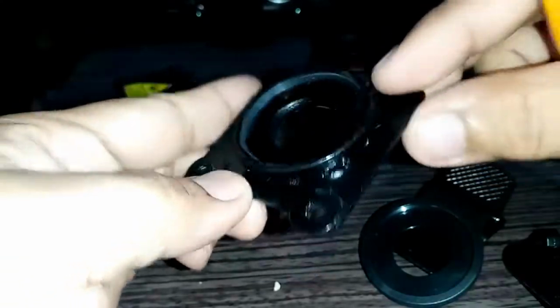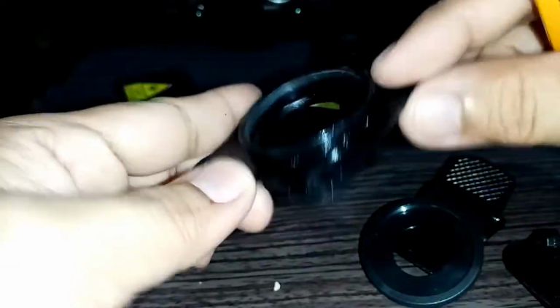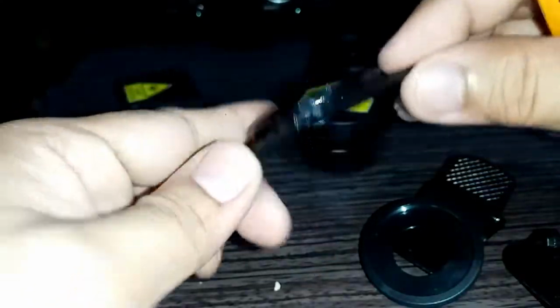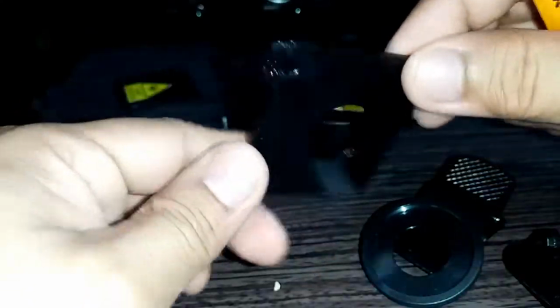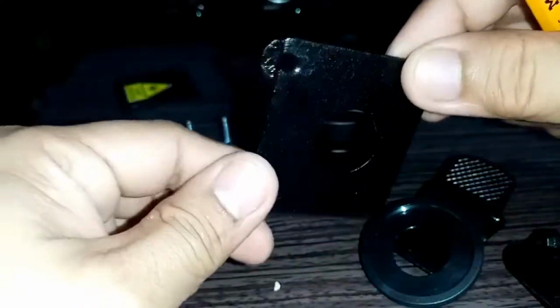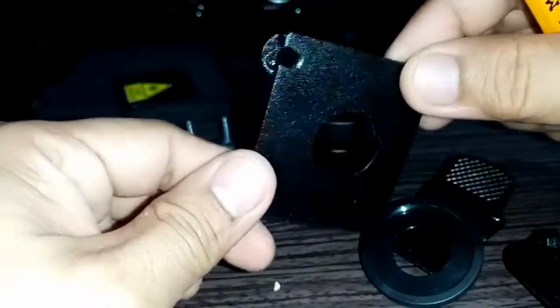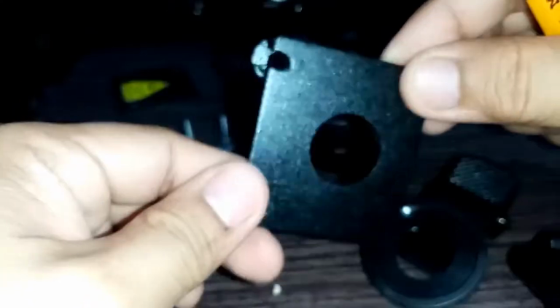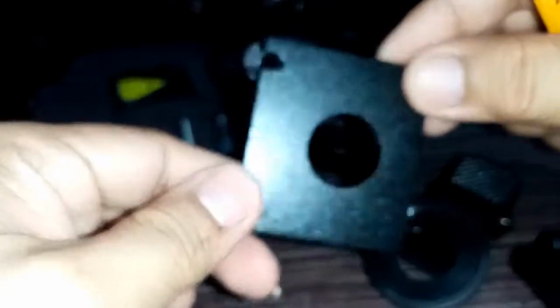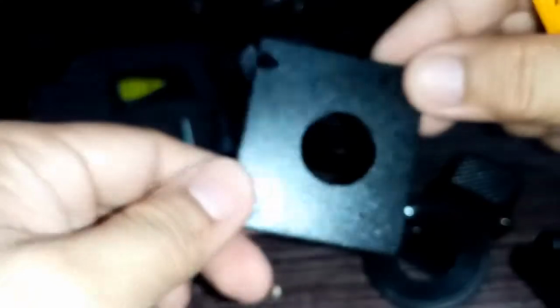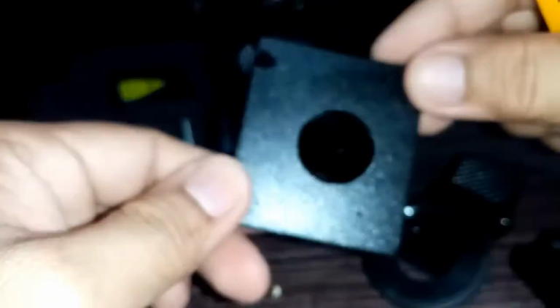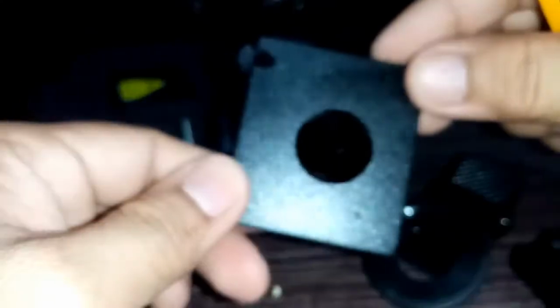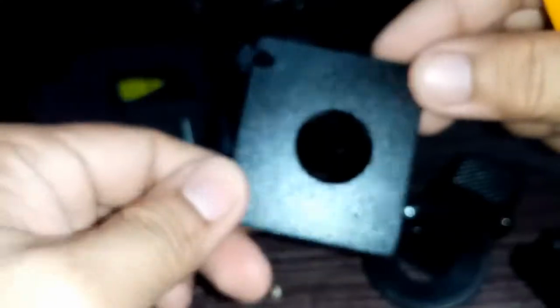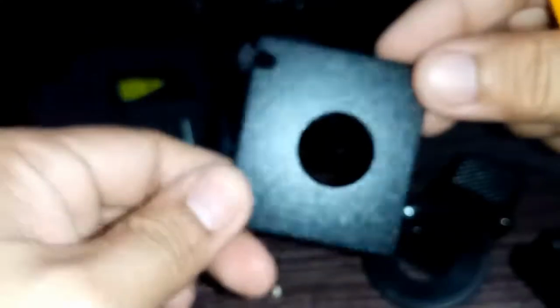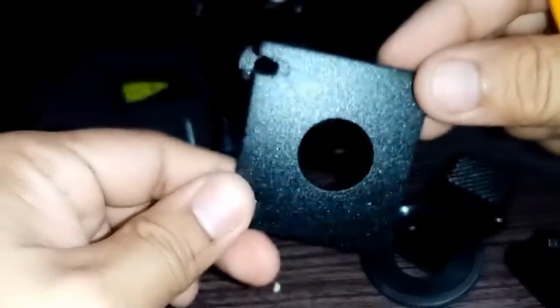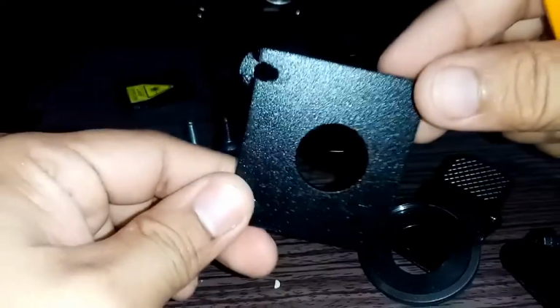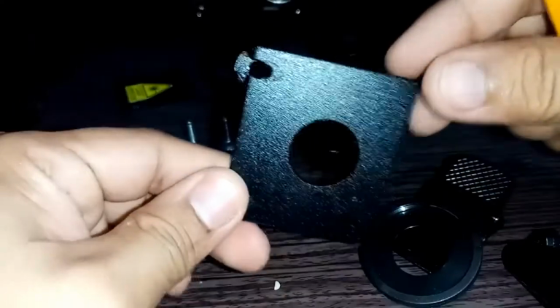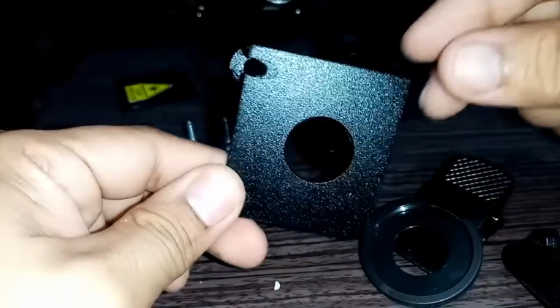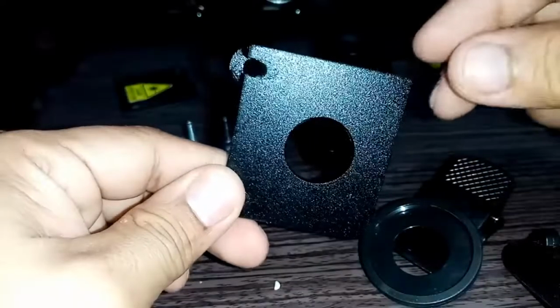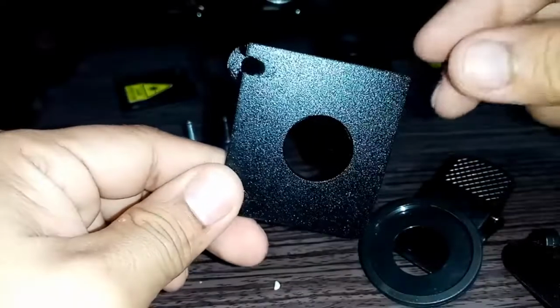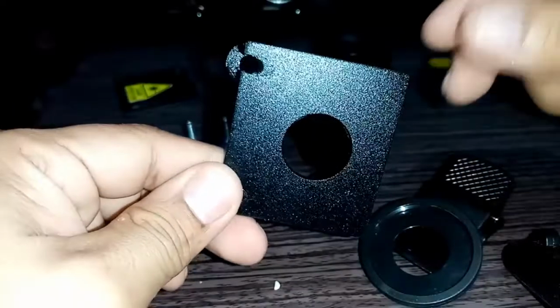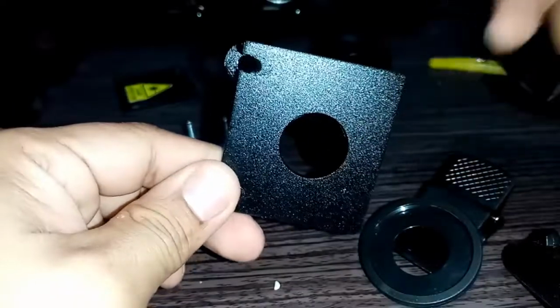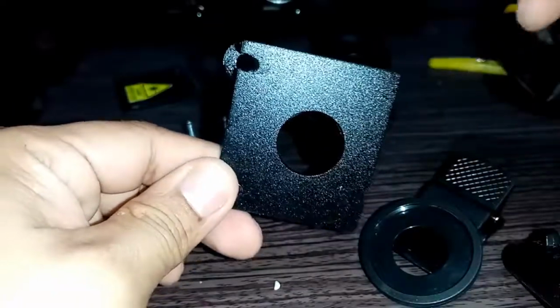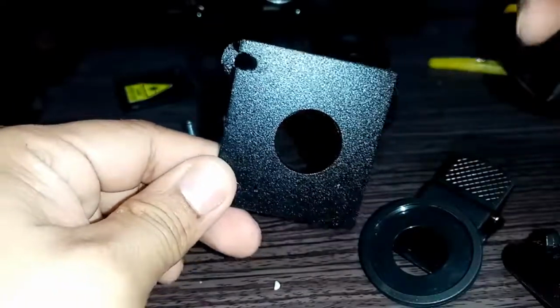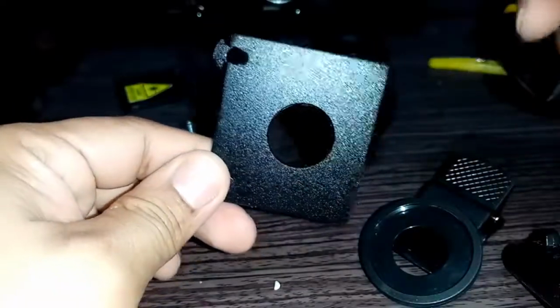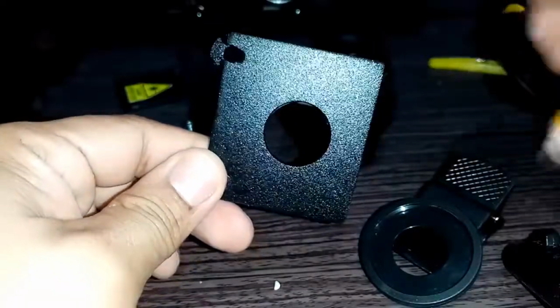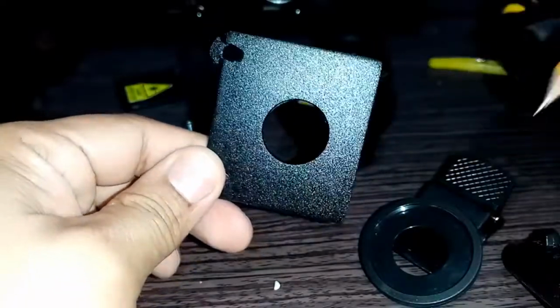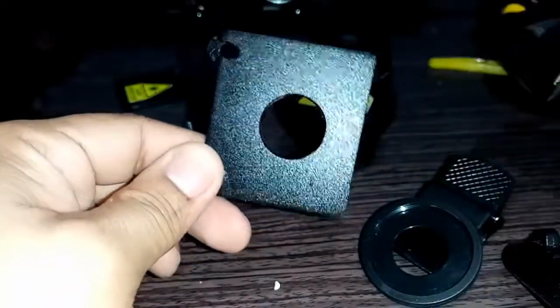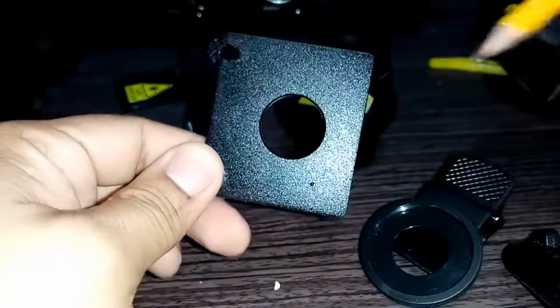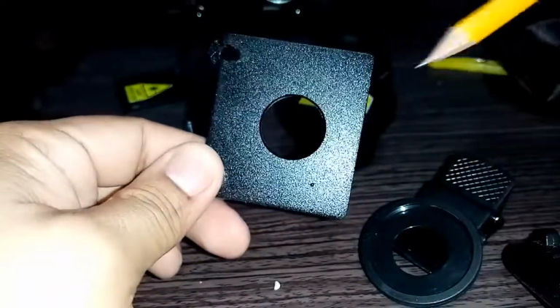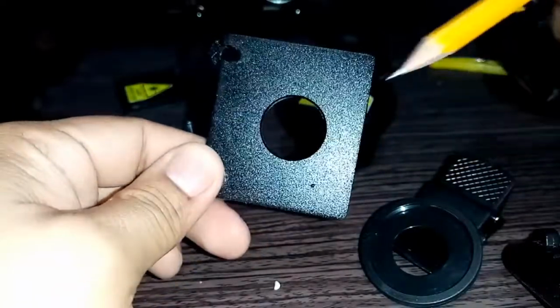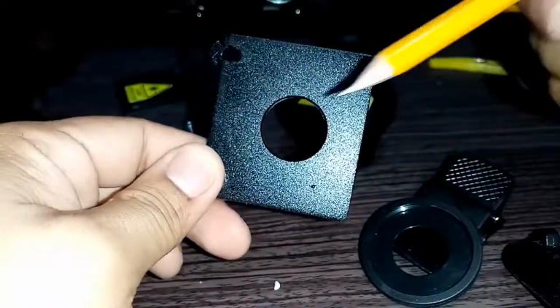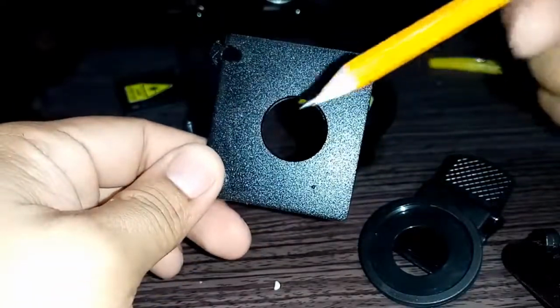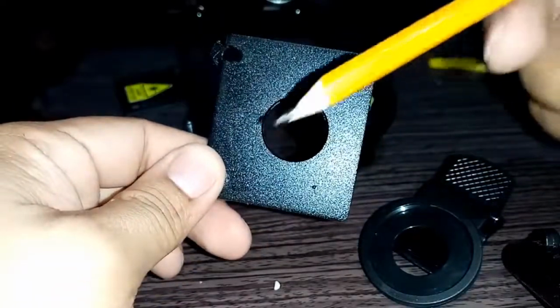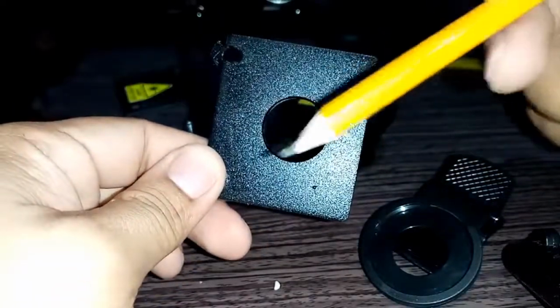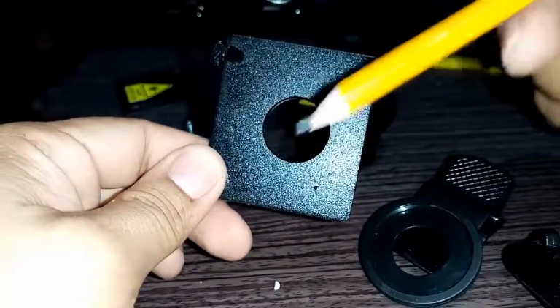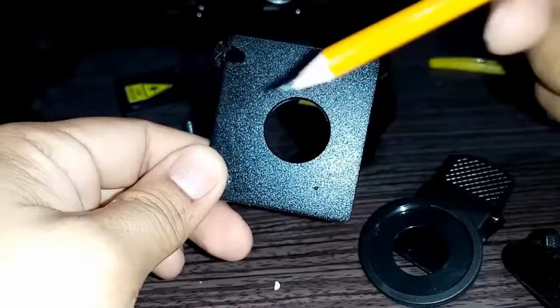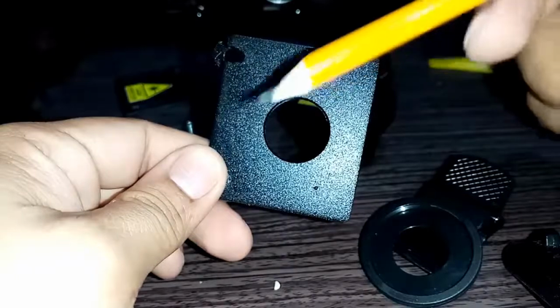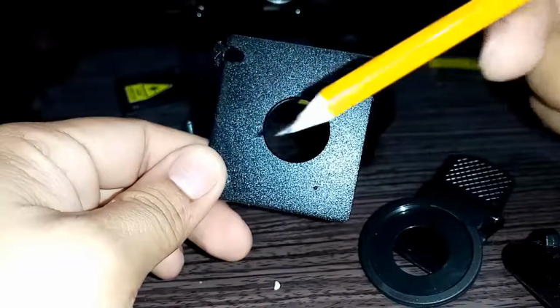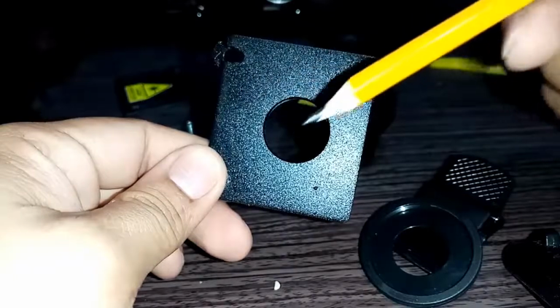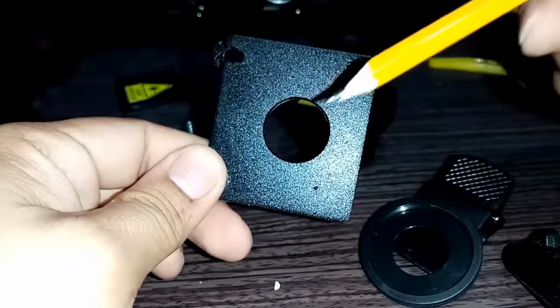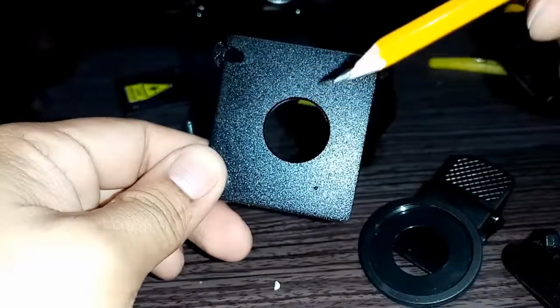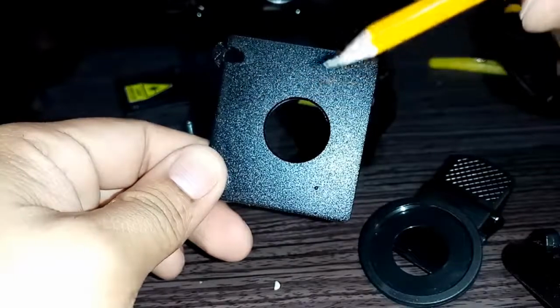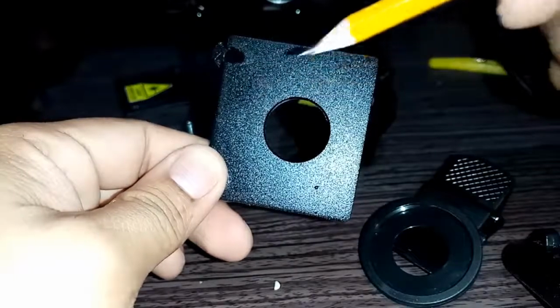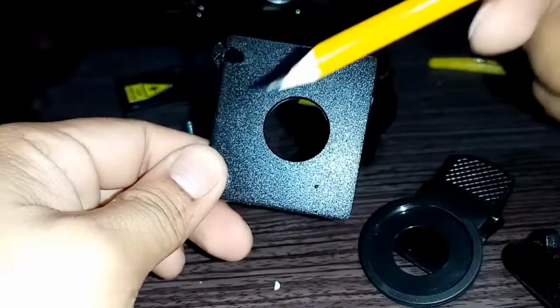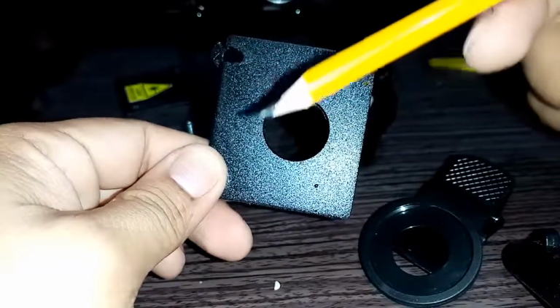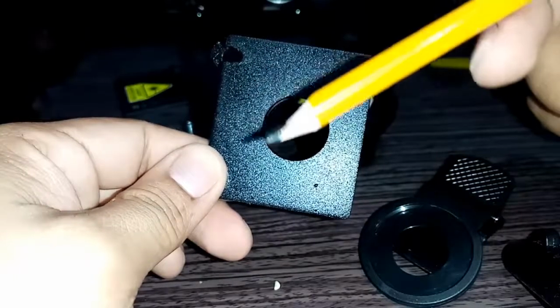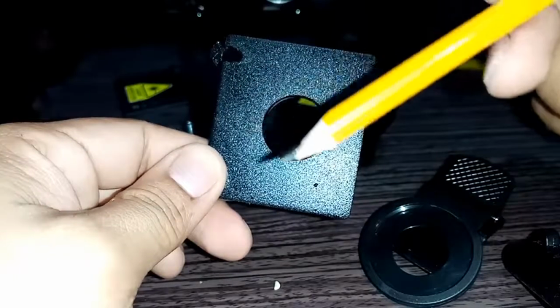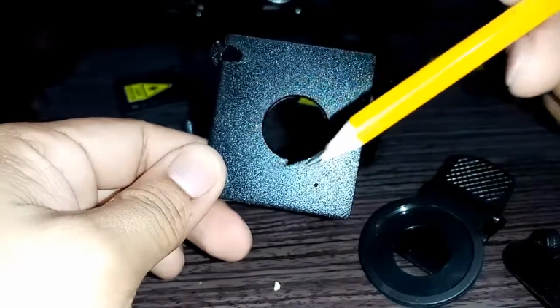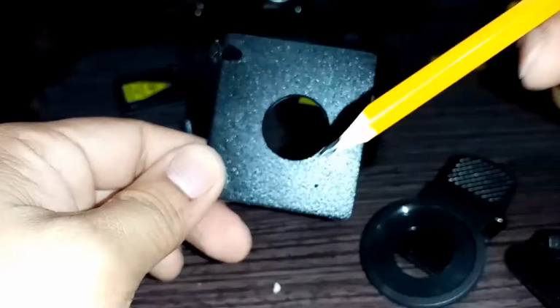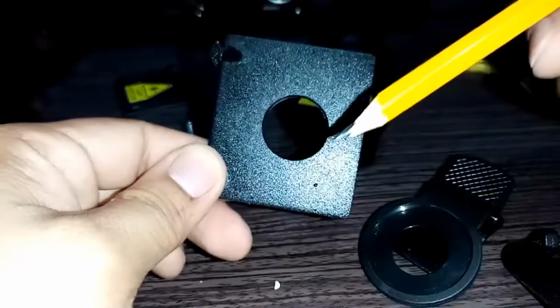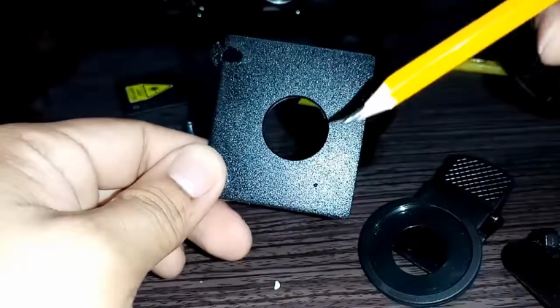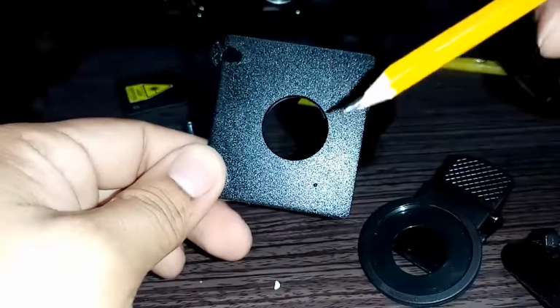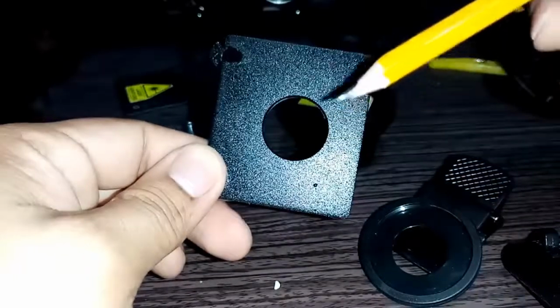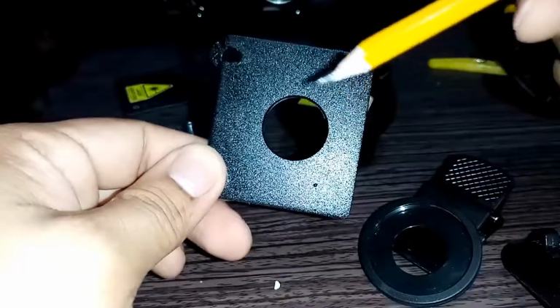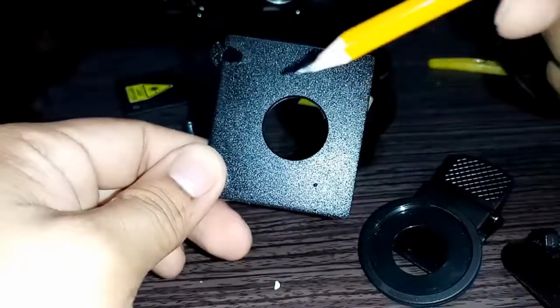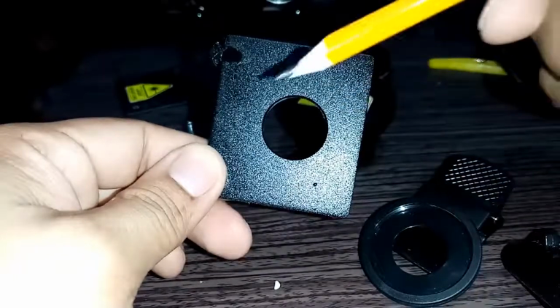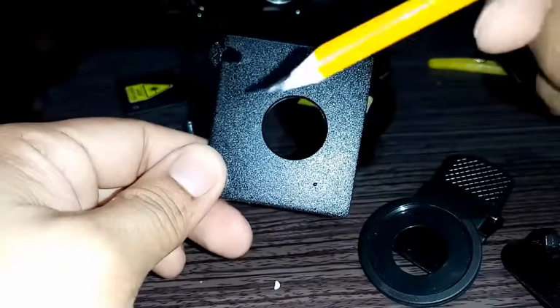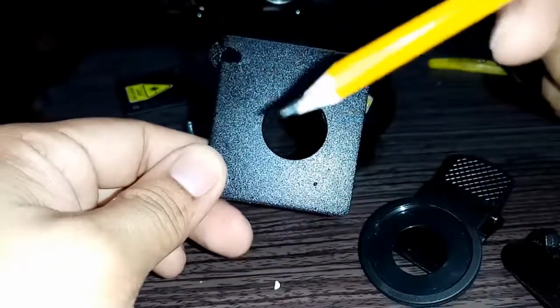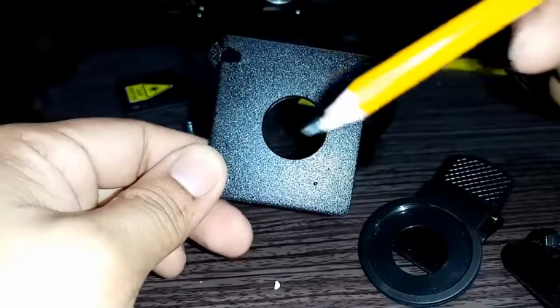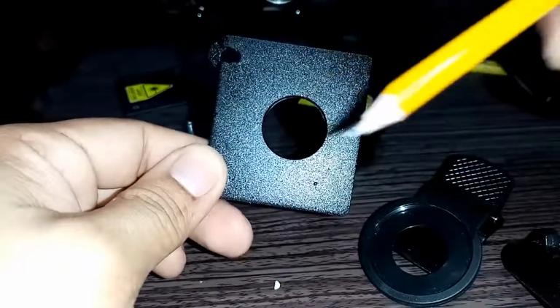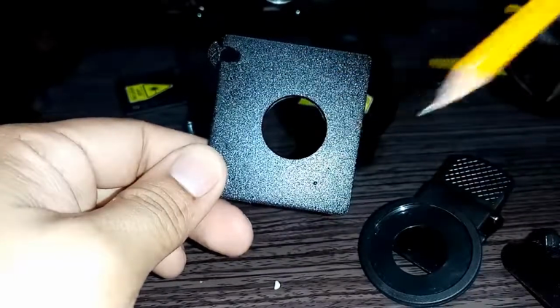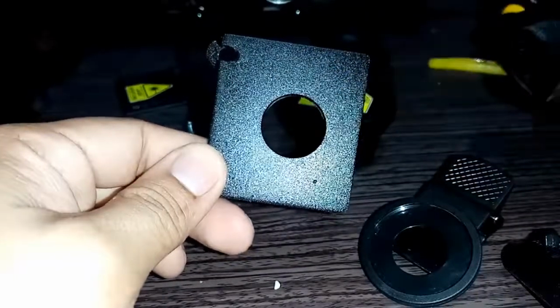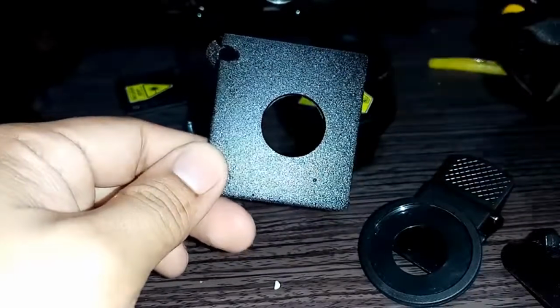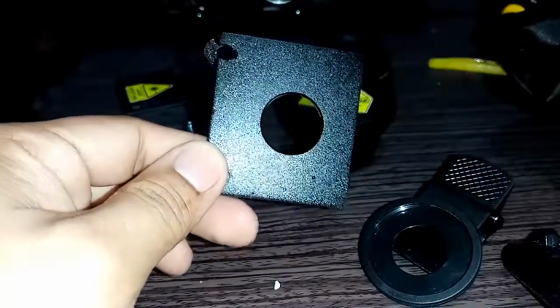As you can see, the hole I have drilled is big enough to fit in the aperture window. You can make it bigger as you wish, but not too much.